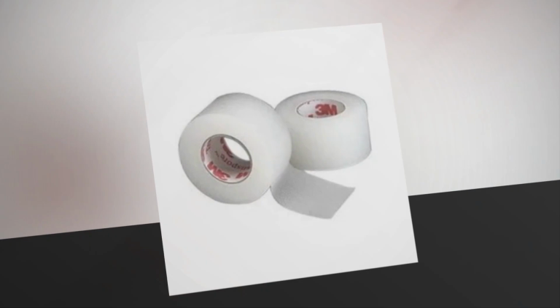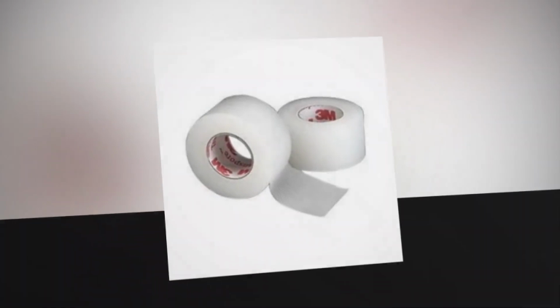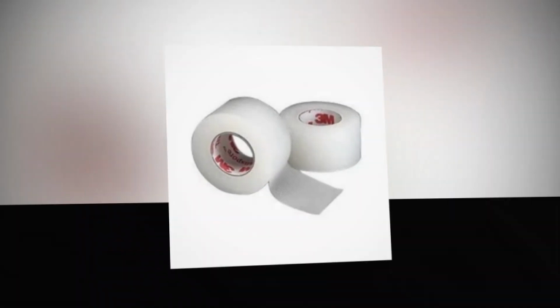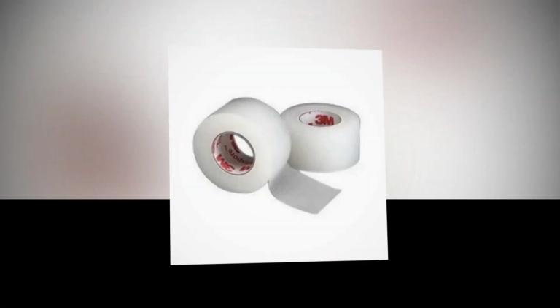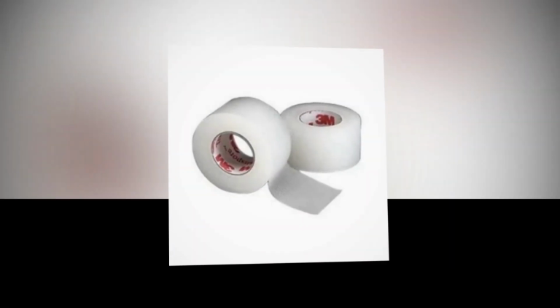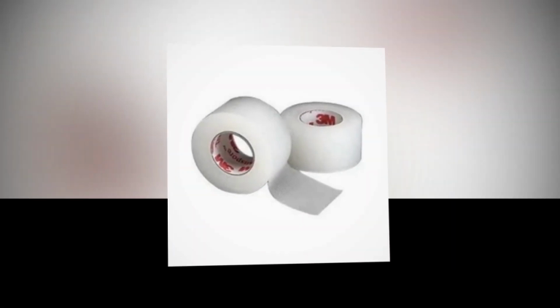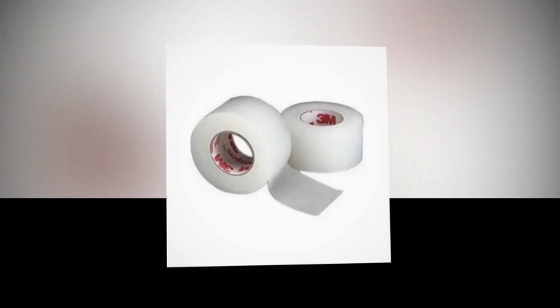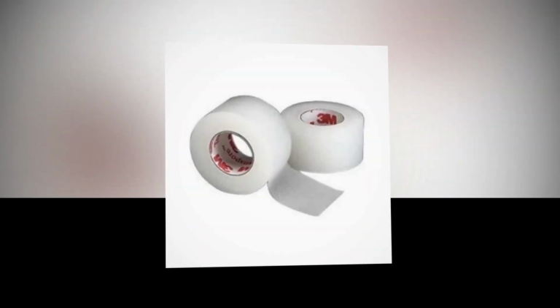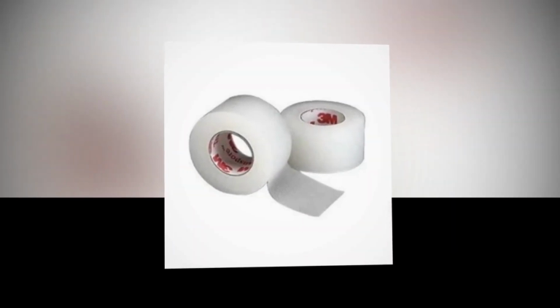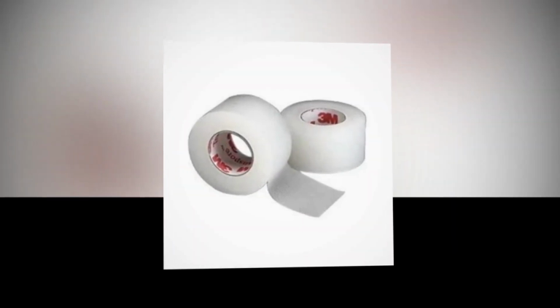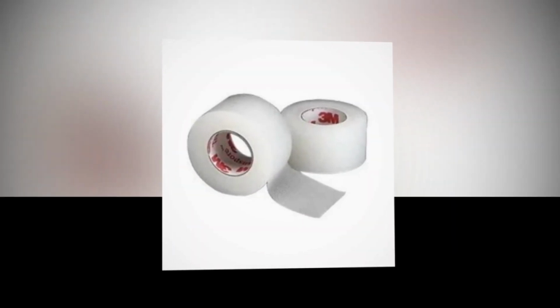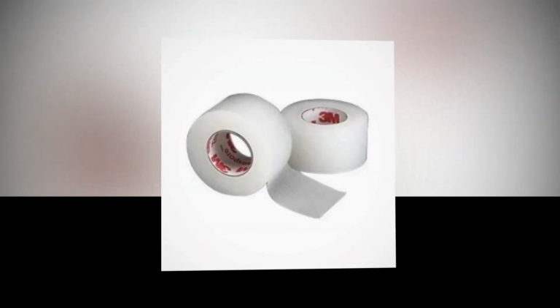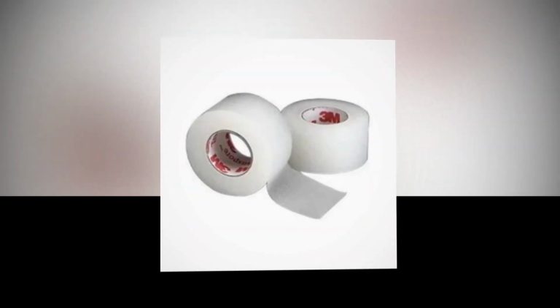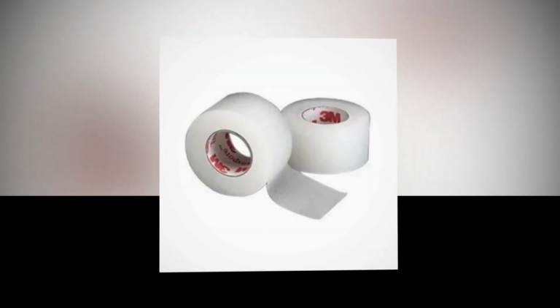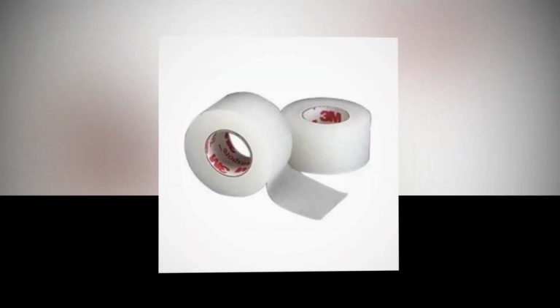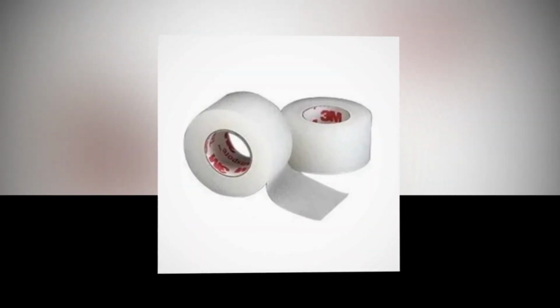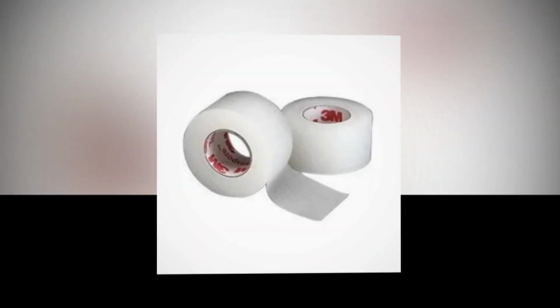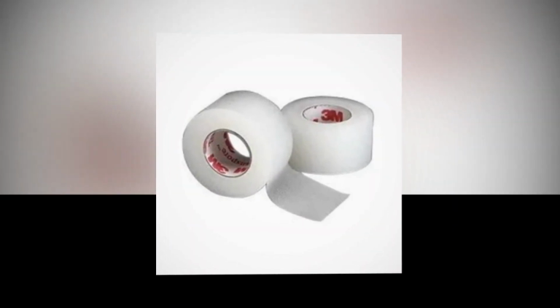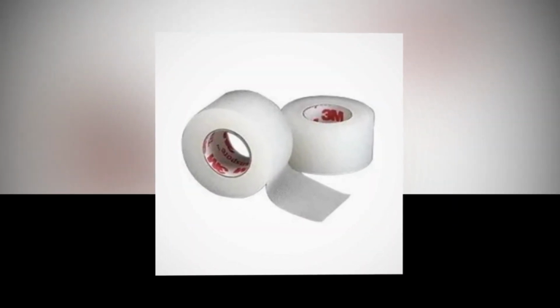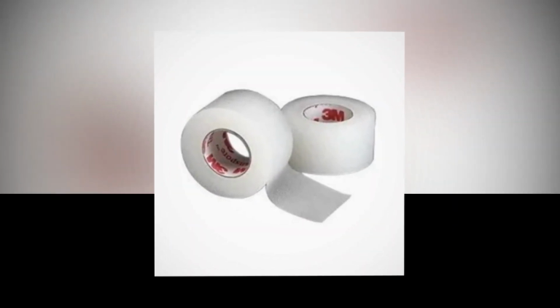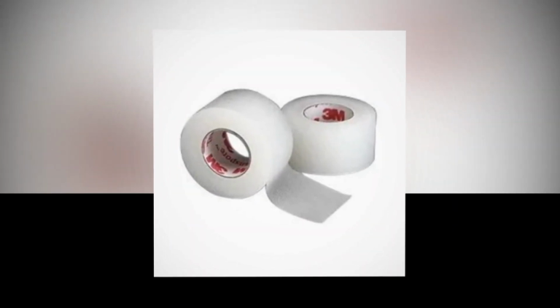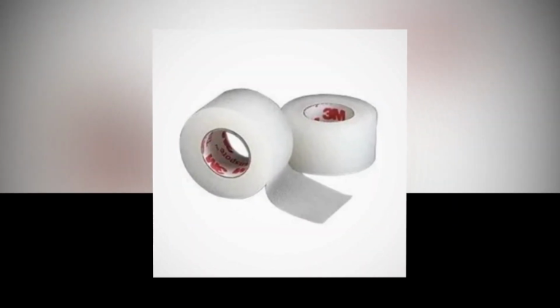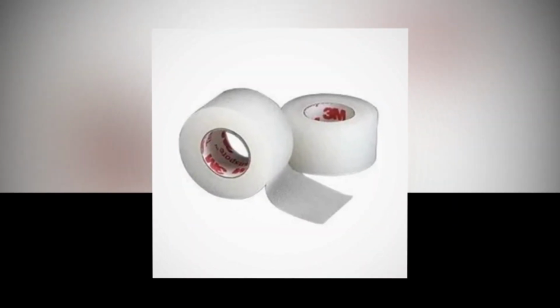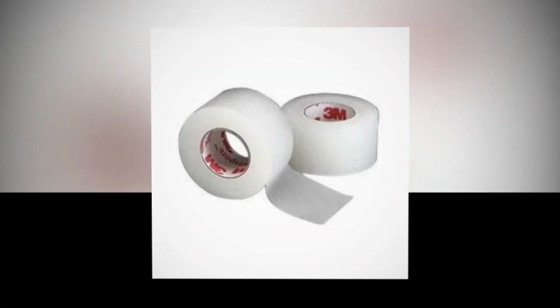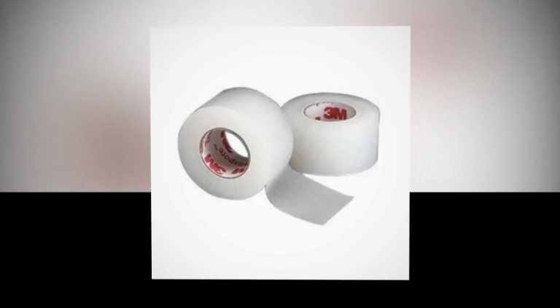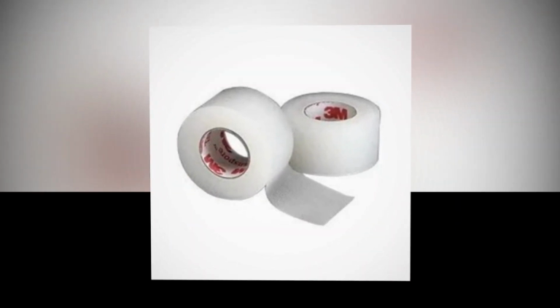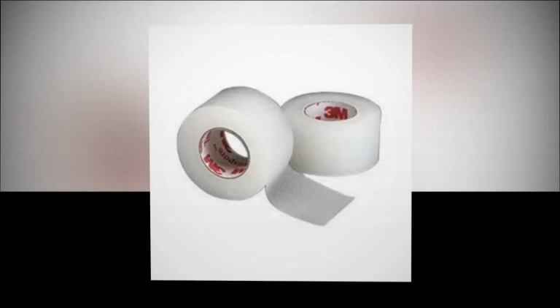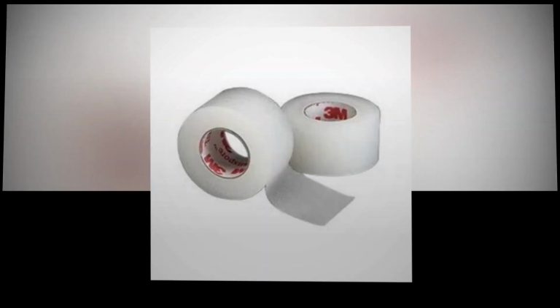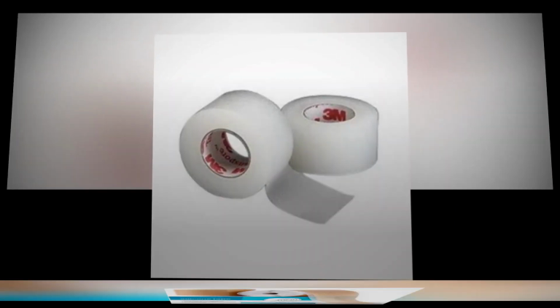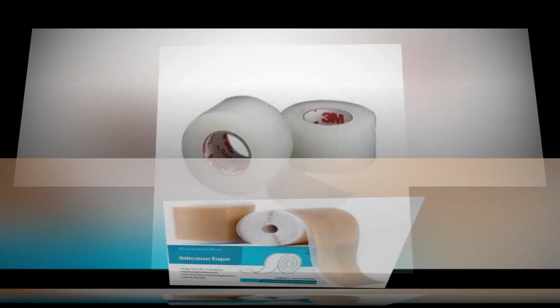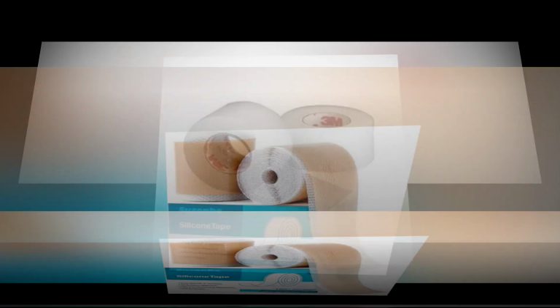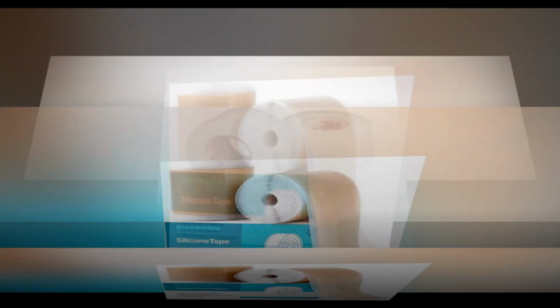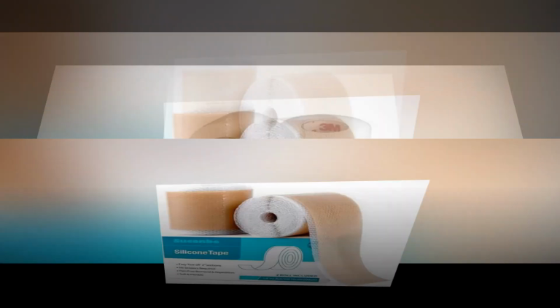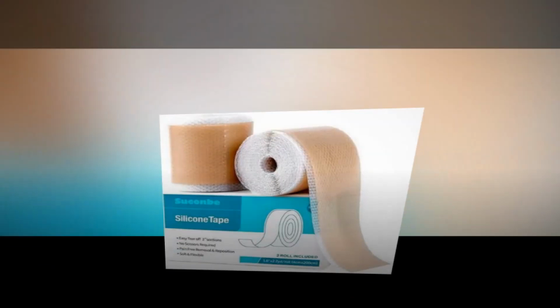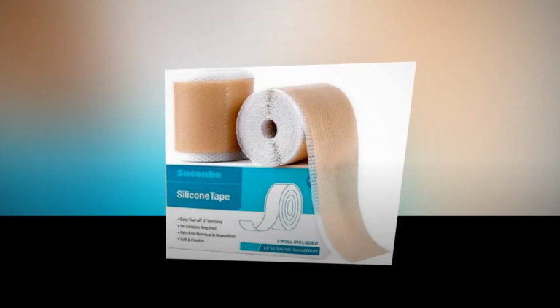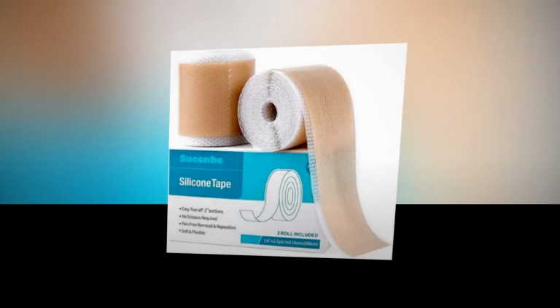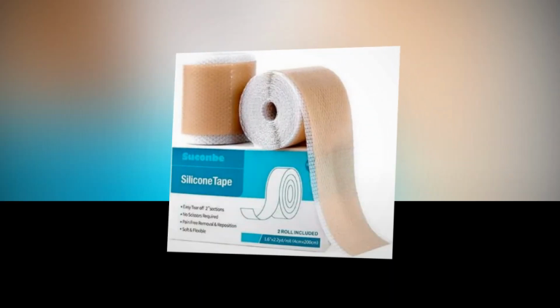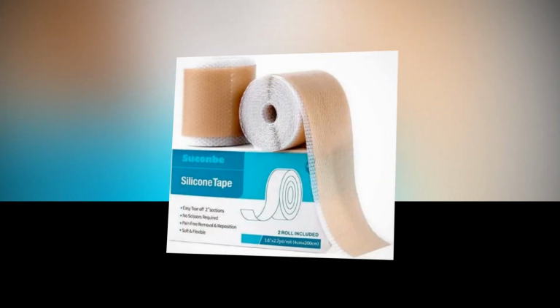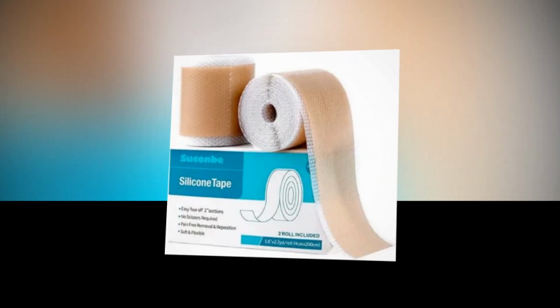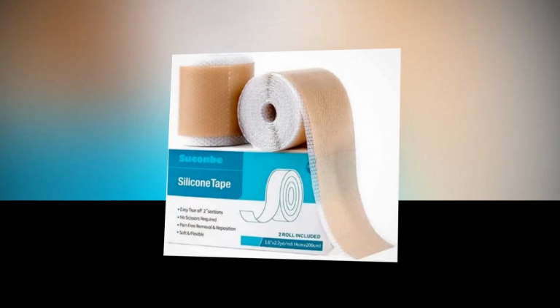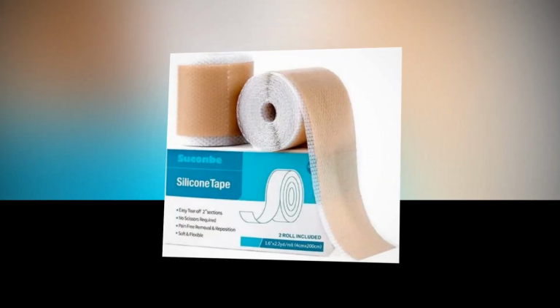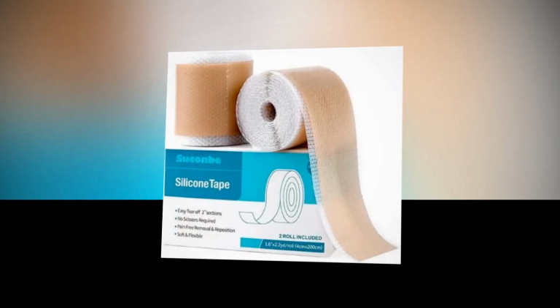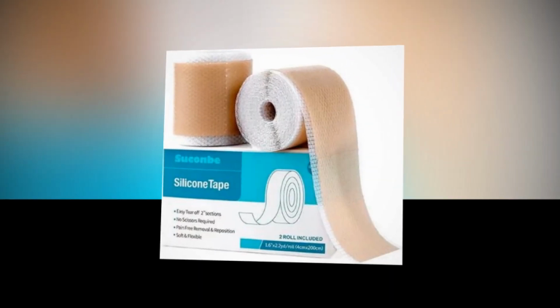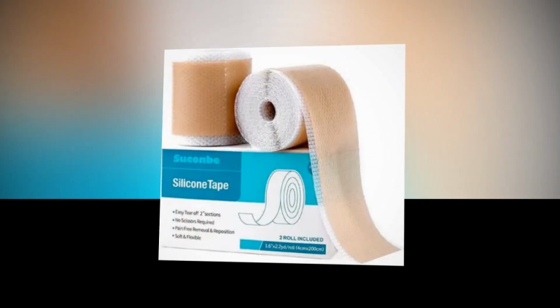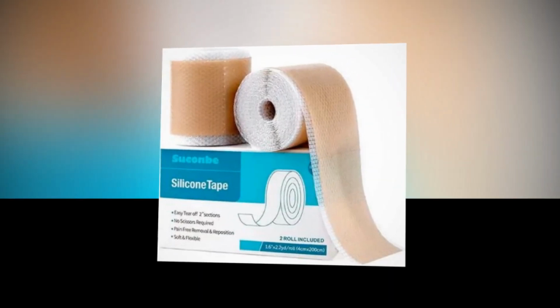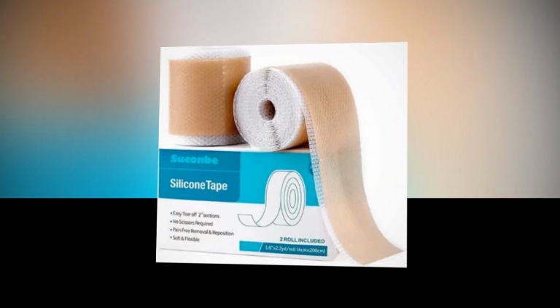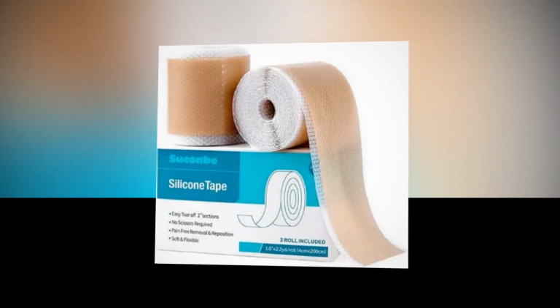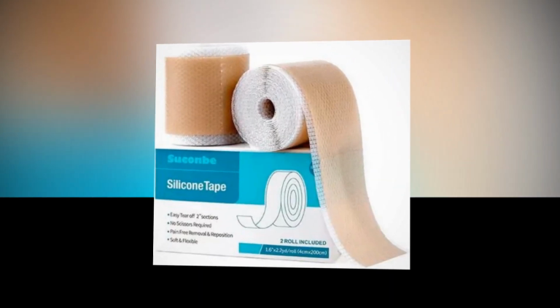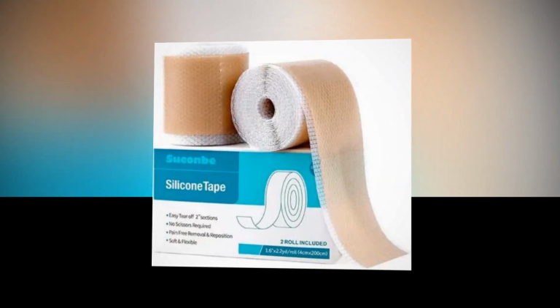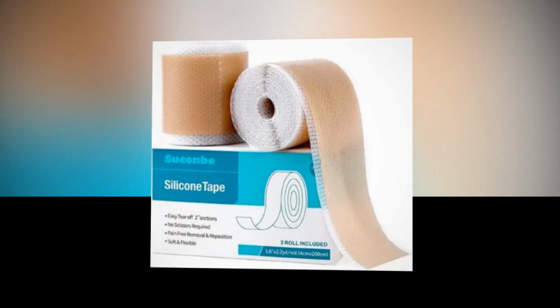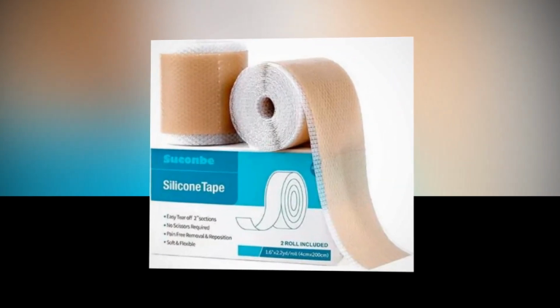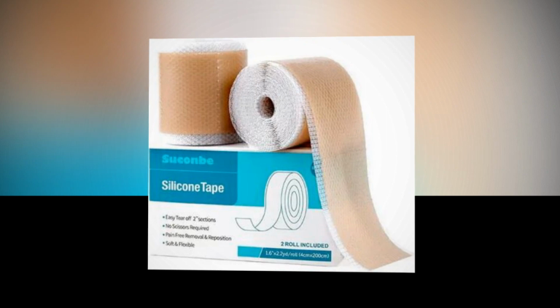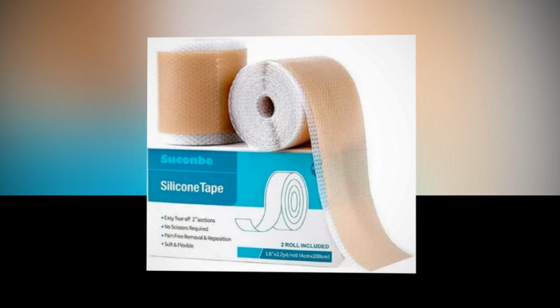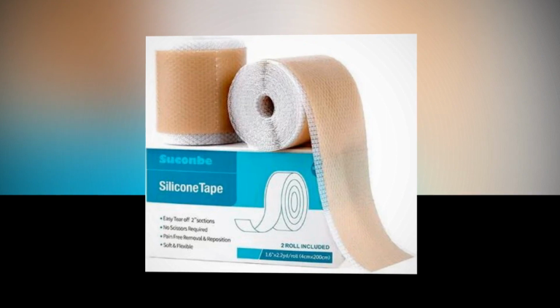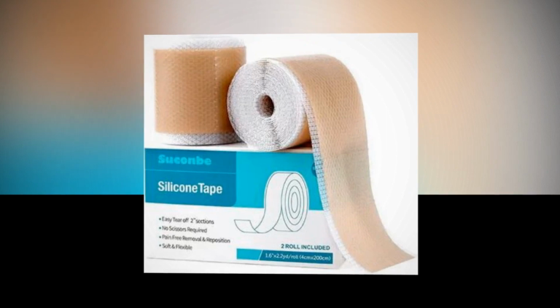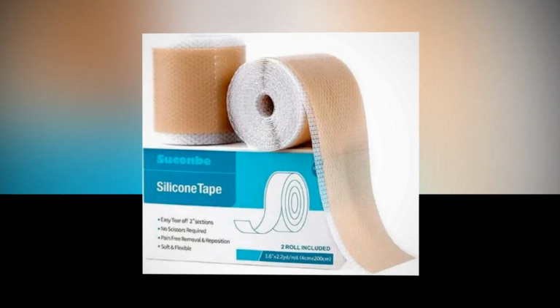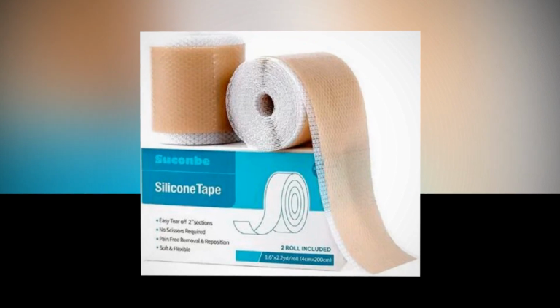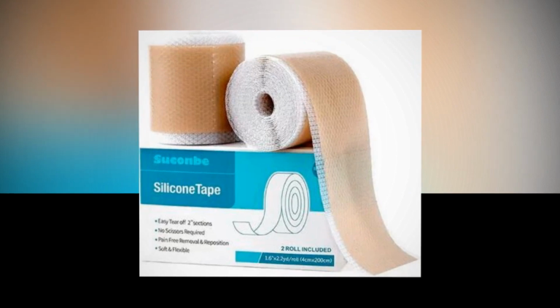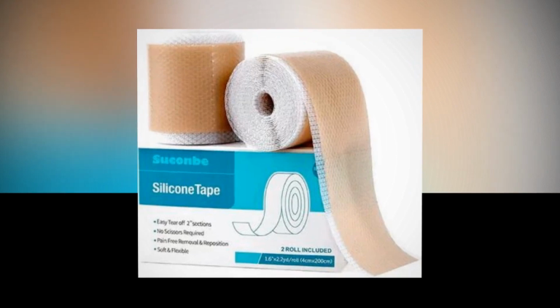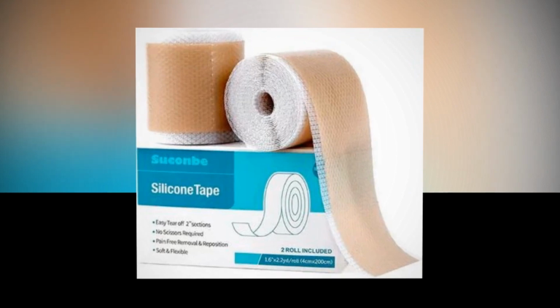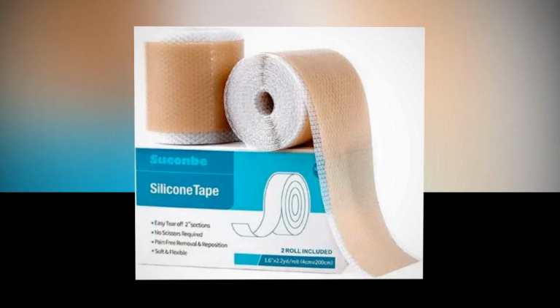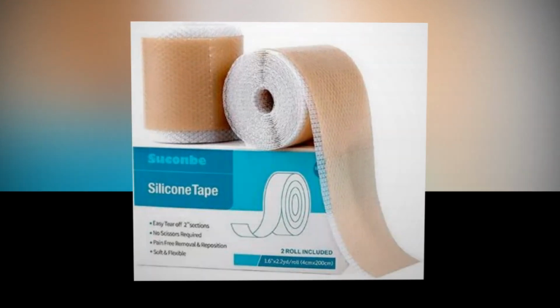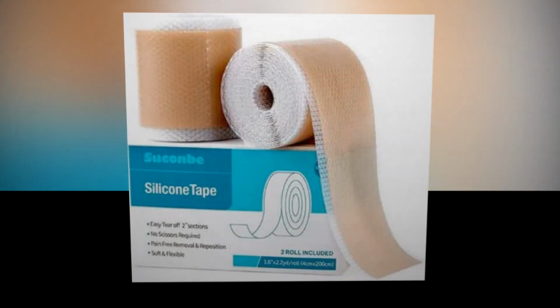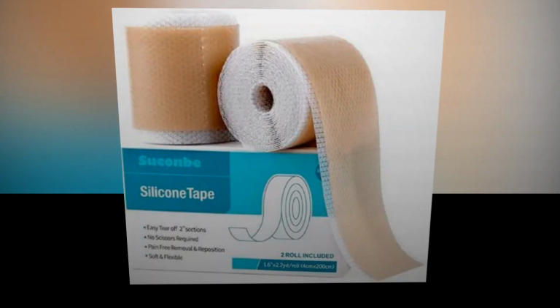Multipurpose. The tape has several uses, such as preventing blisters, treating wounds, facilitating nasal breathing, and much more.